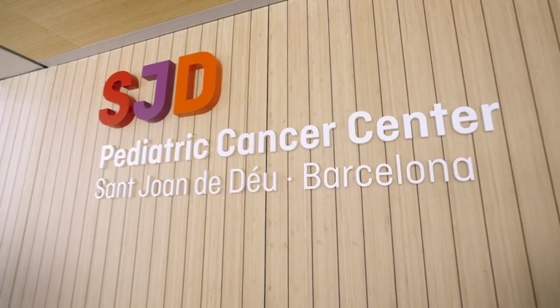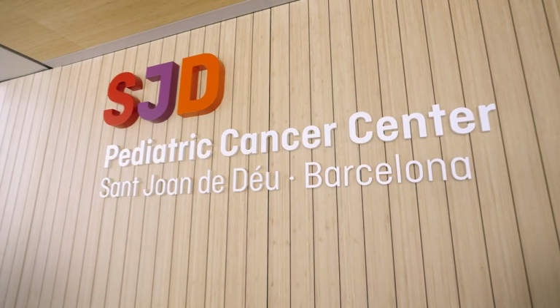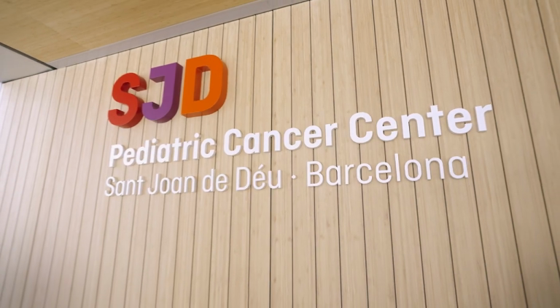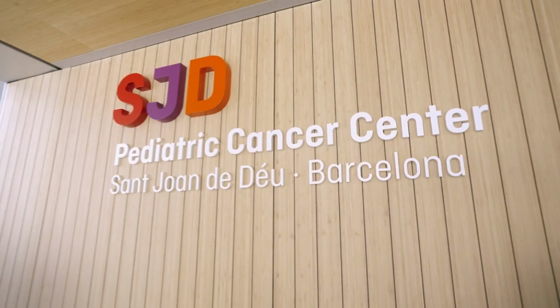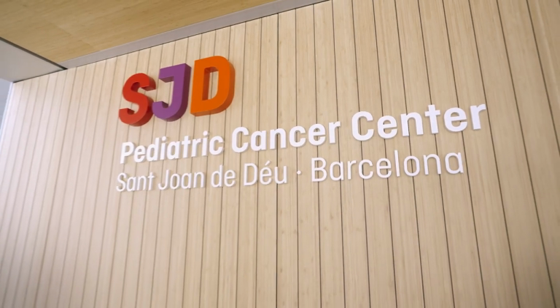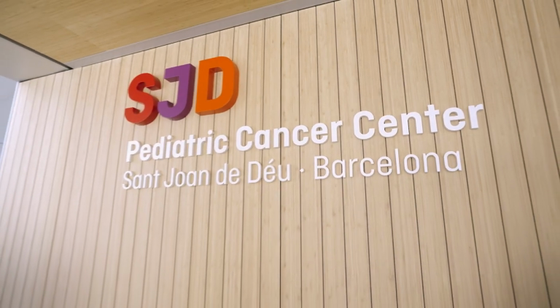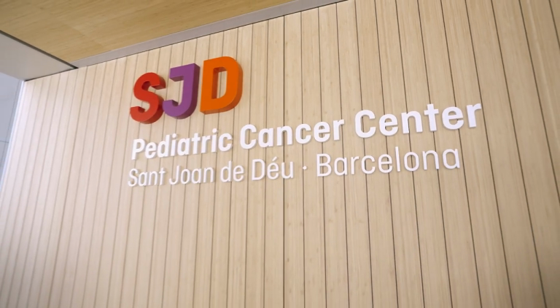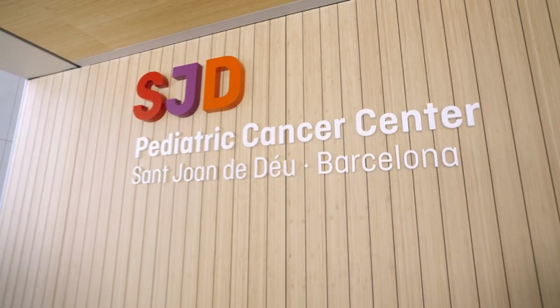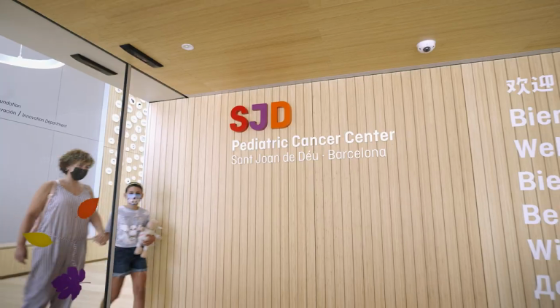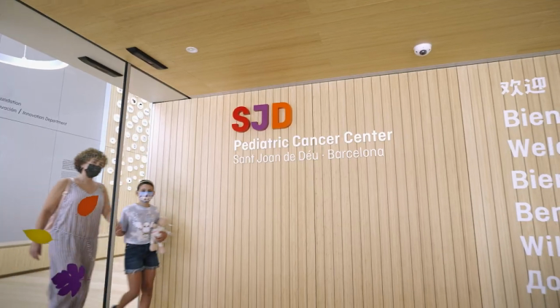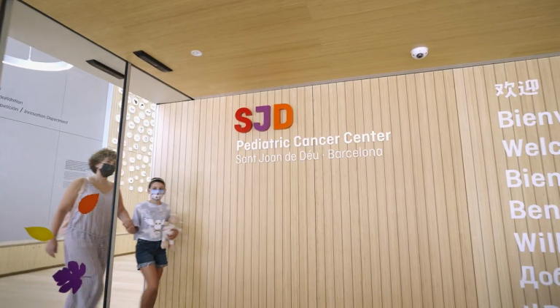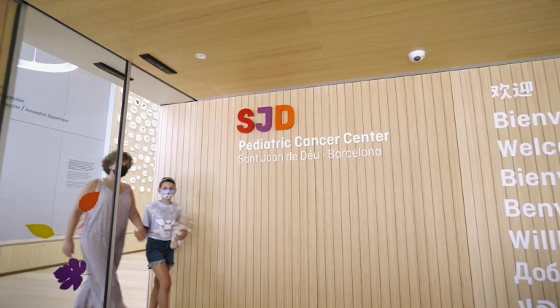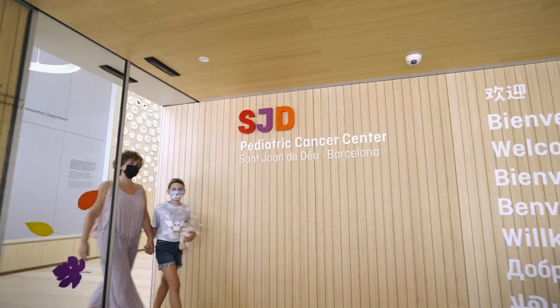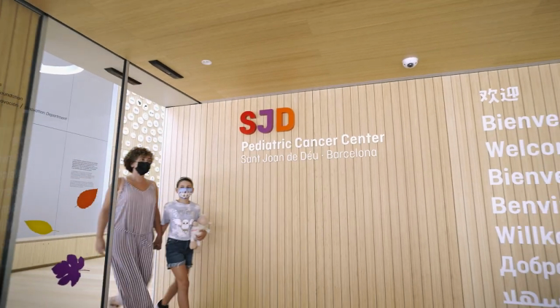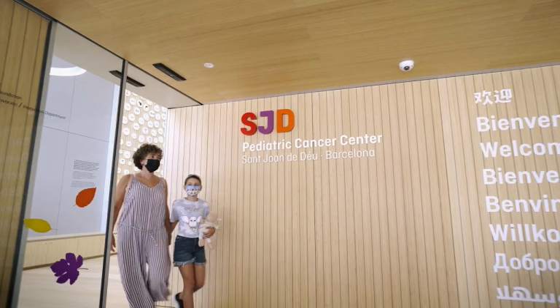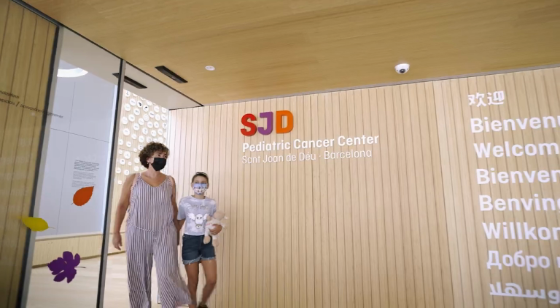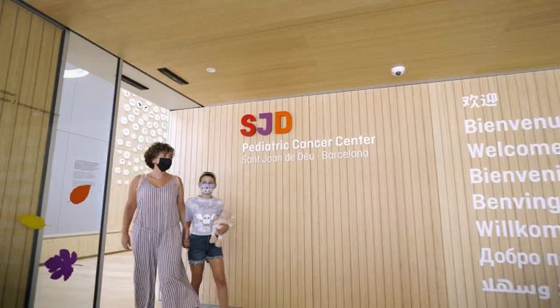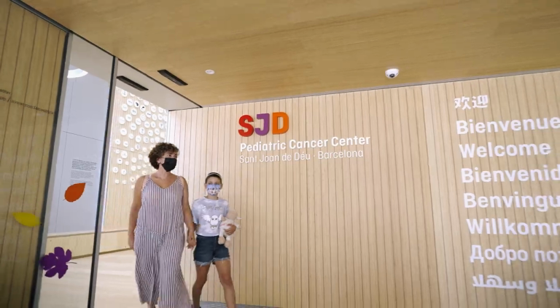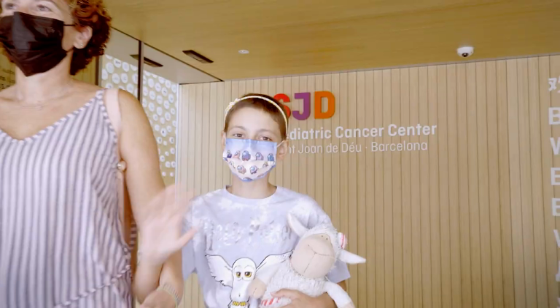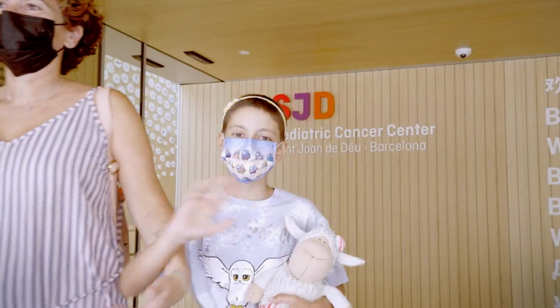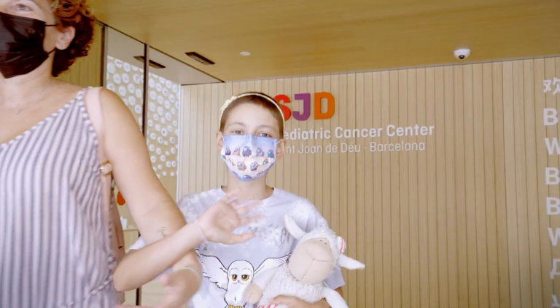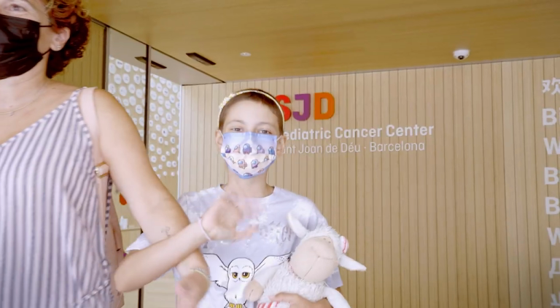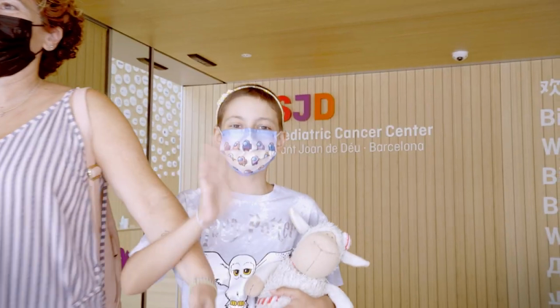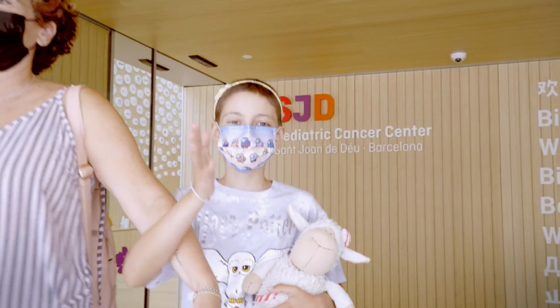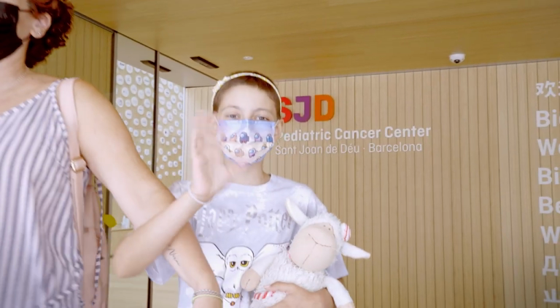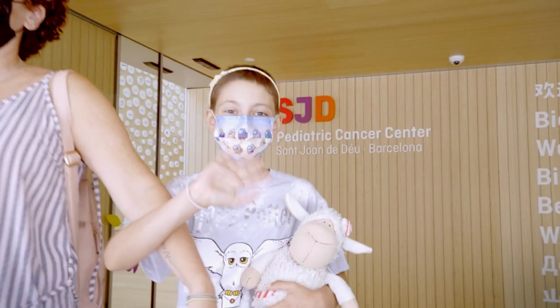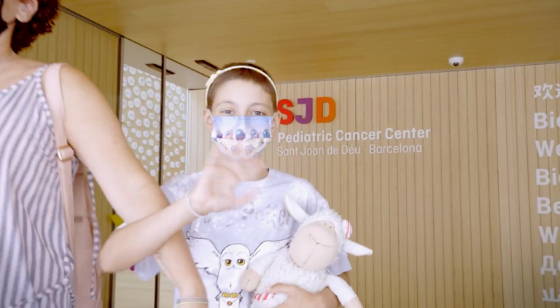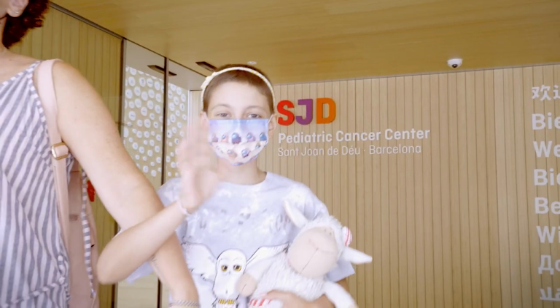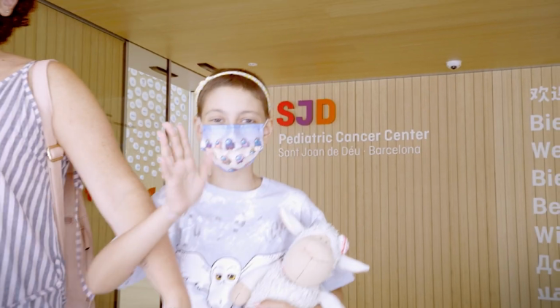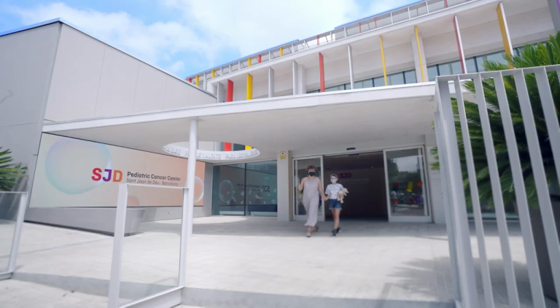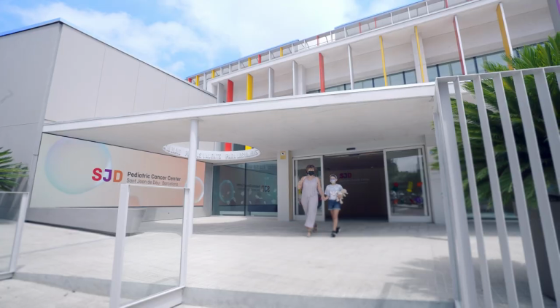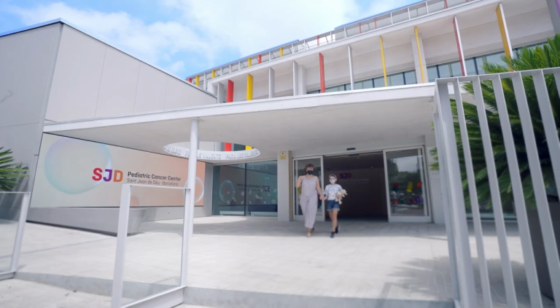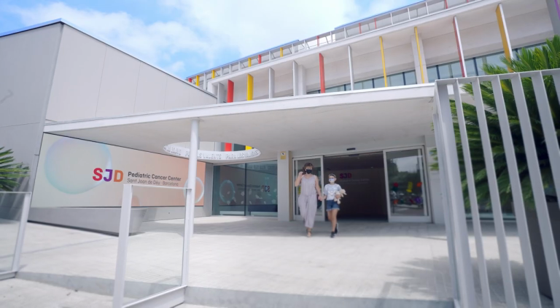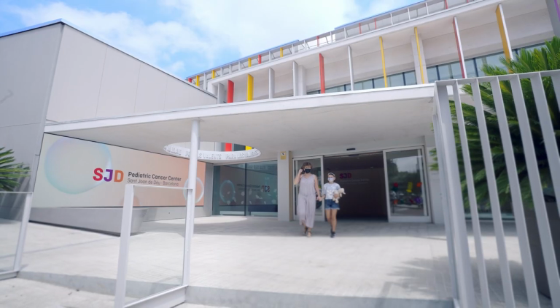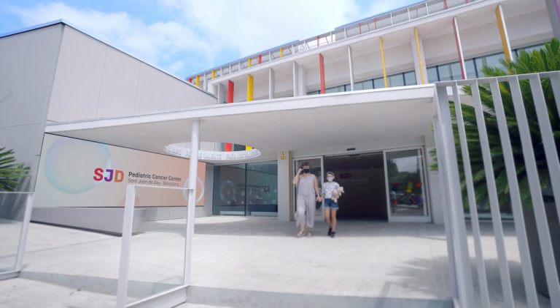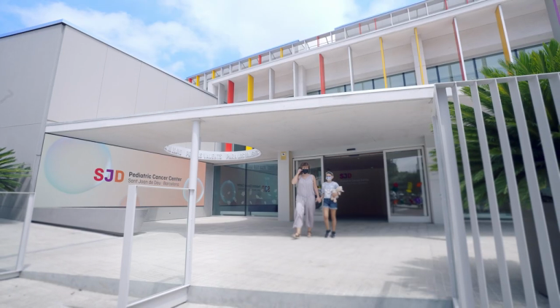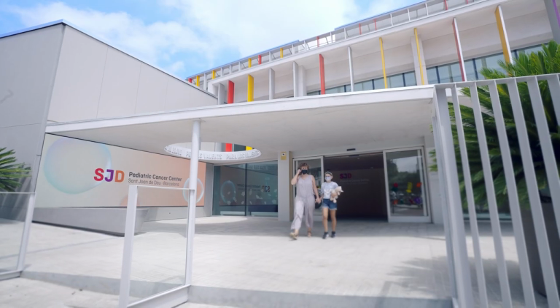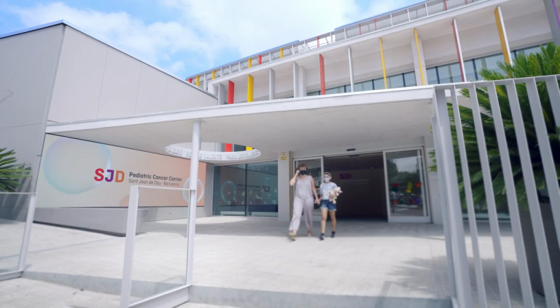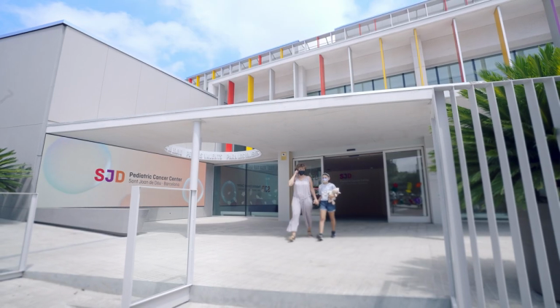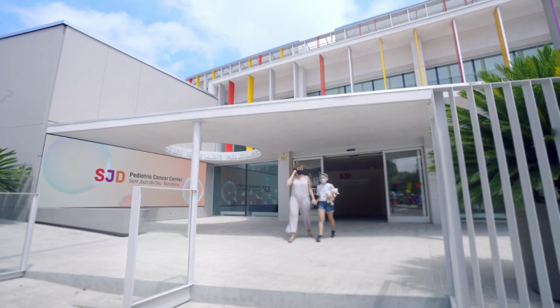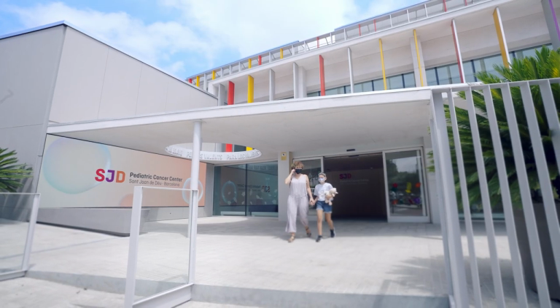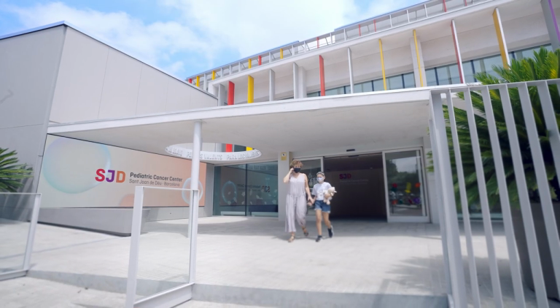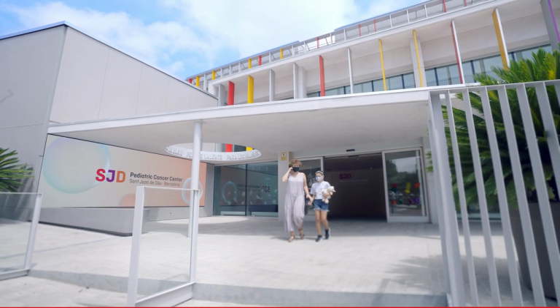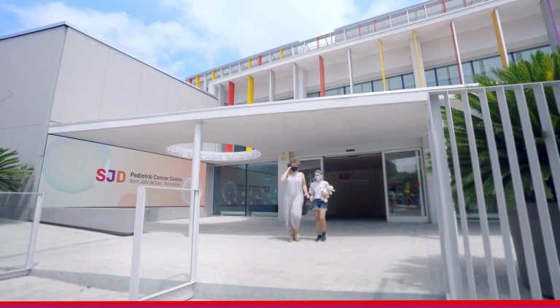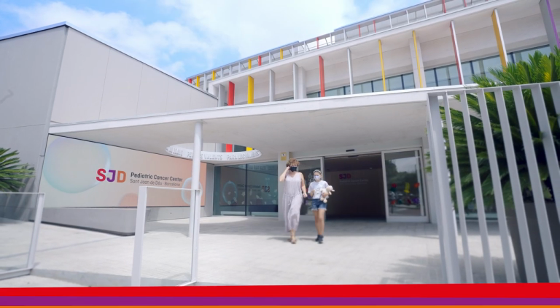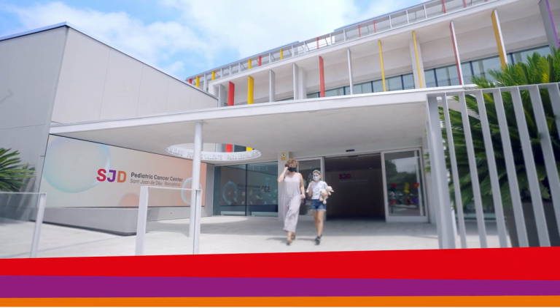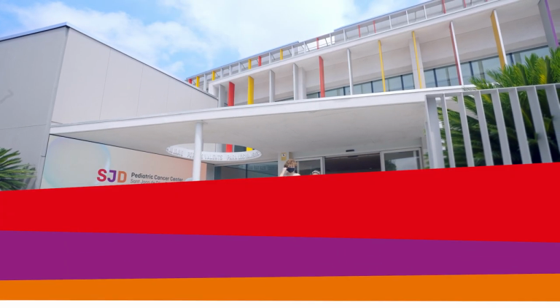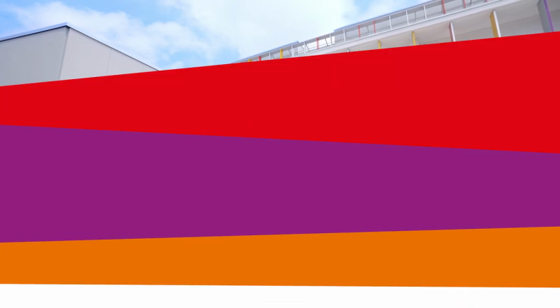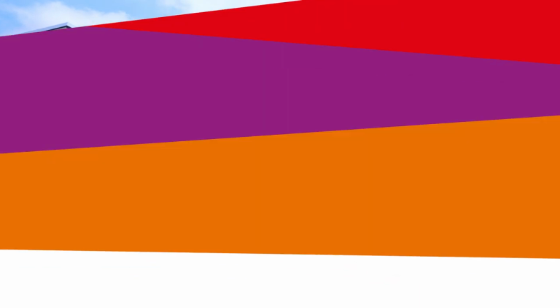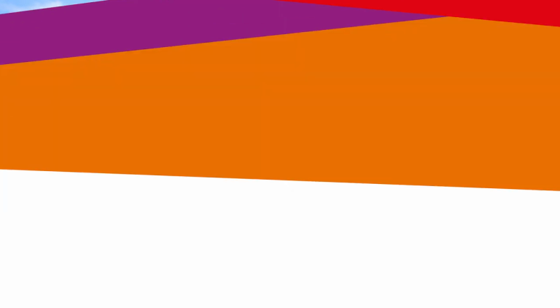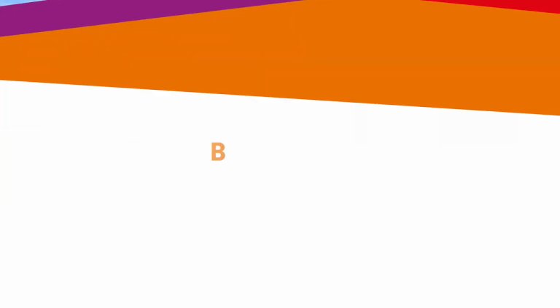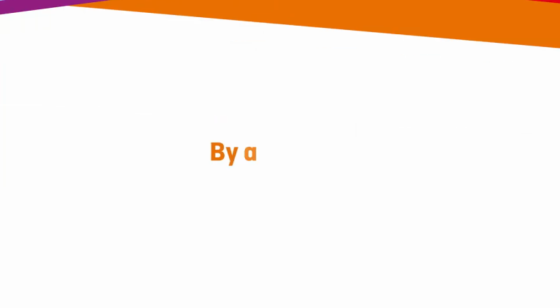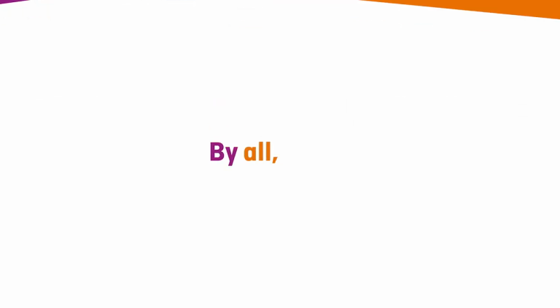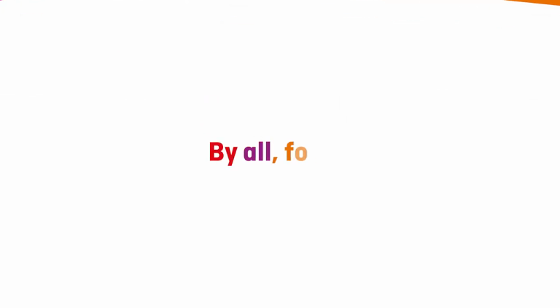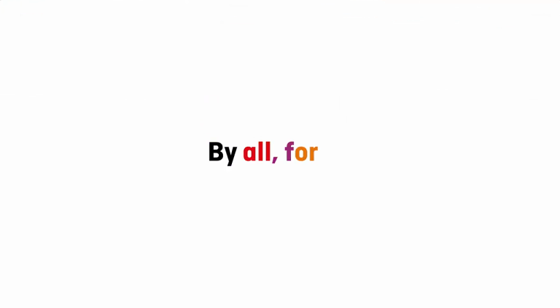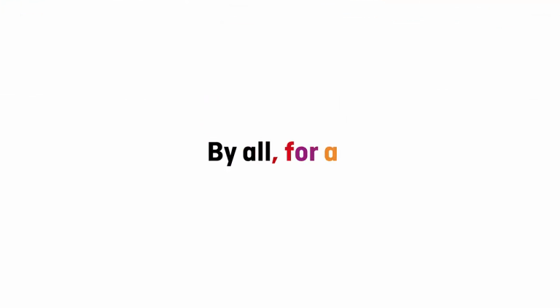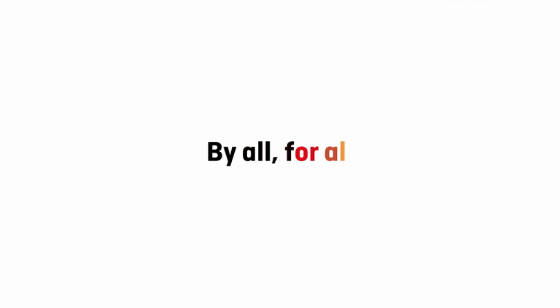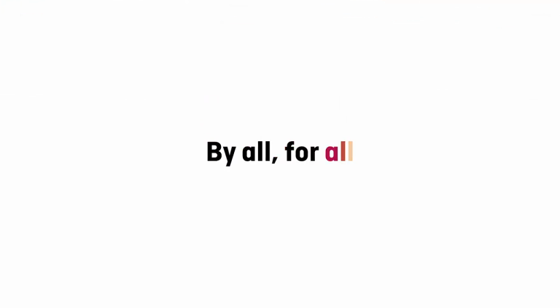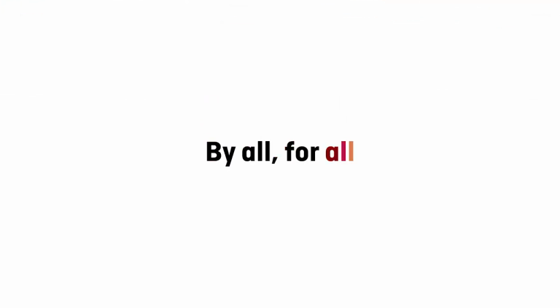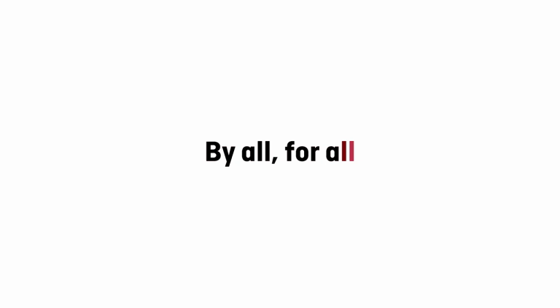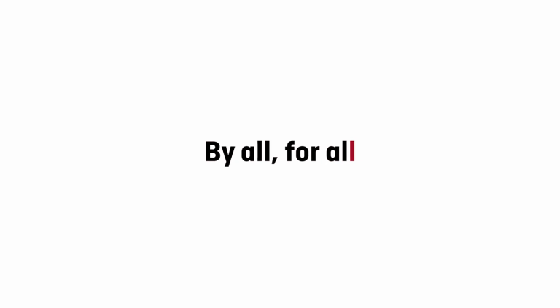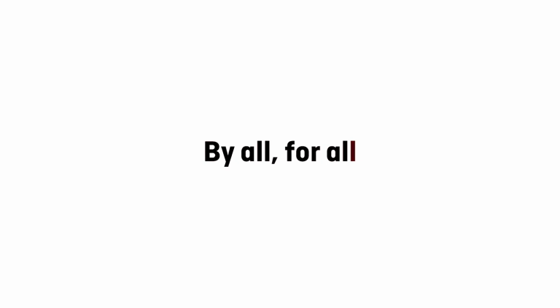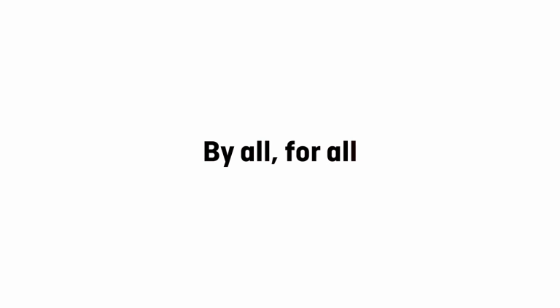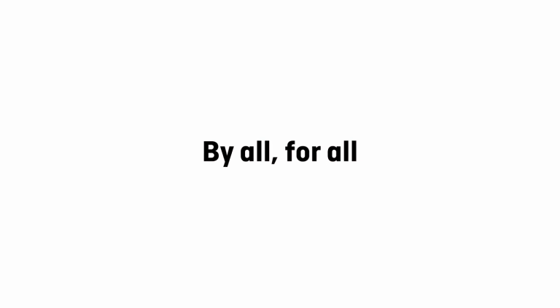Welcome to the SJD Pediatric Cancer Center Barcelona — a place made by all, for all.